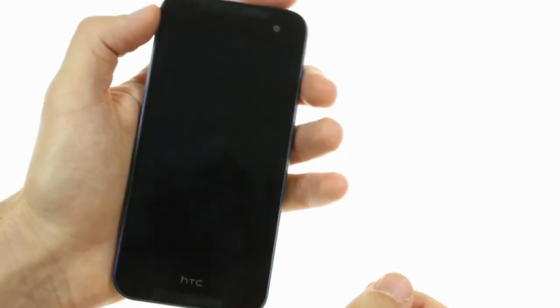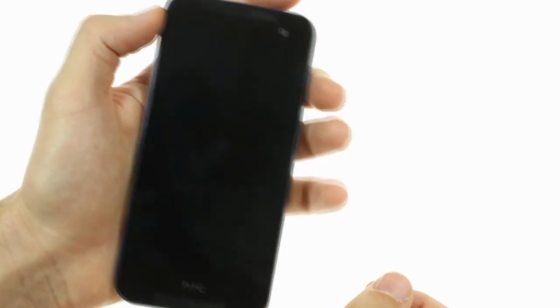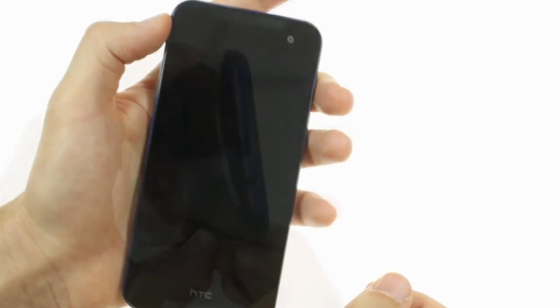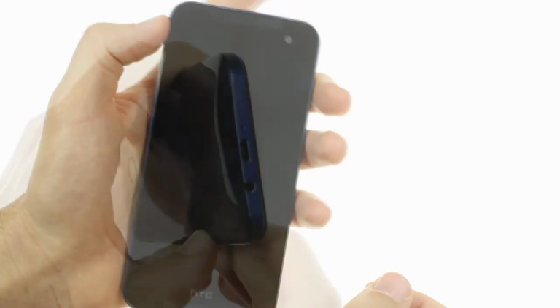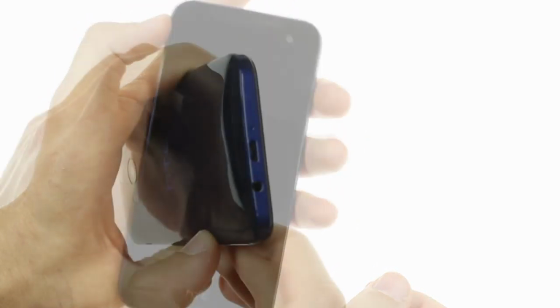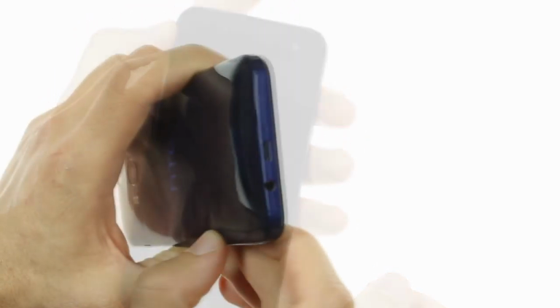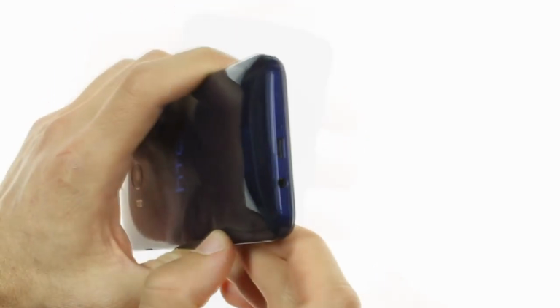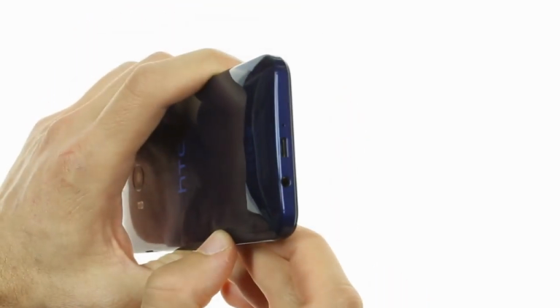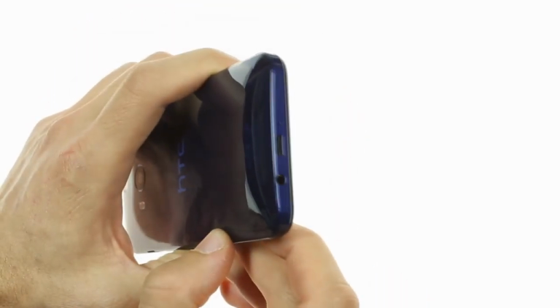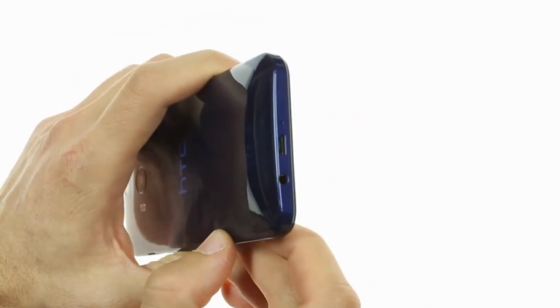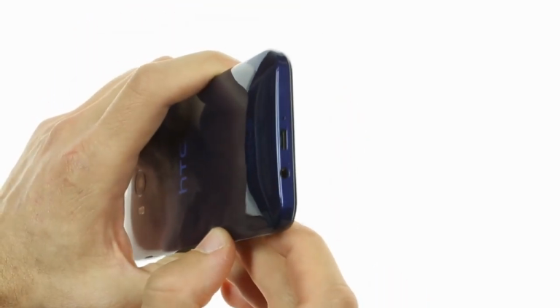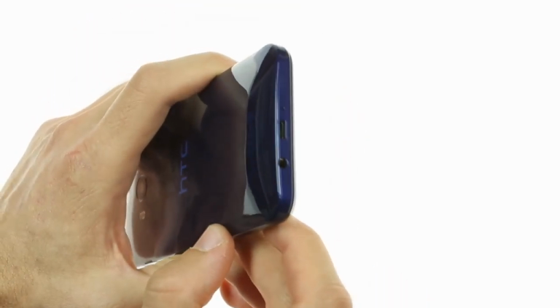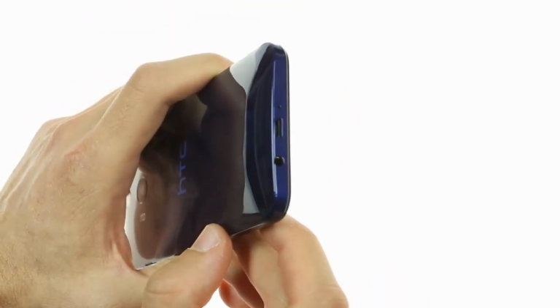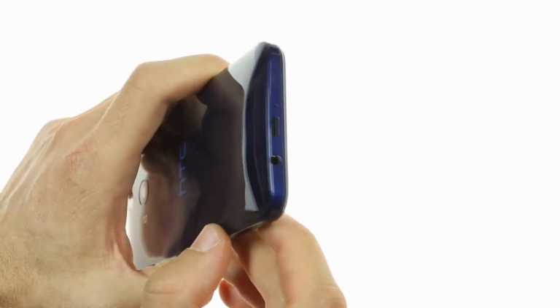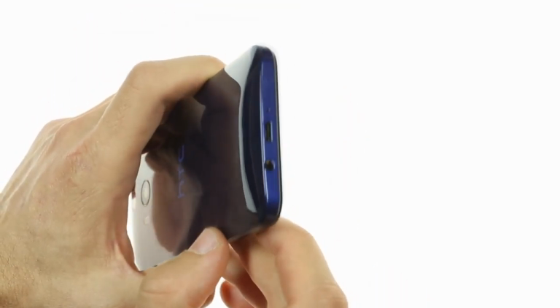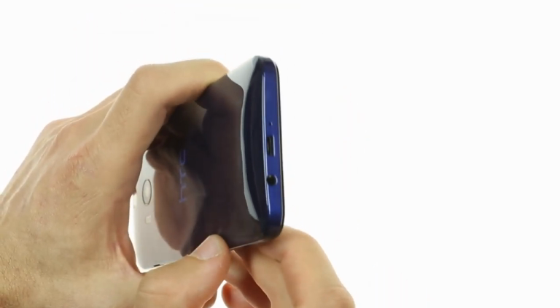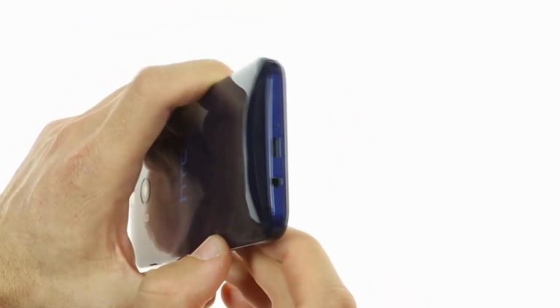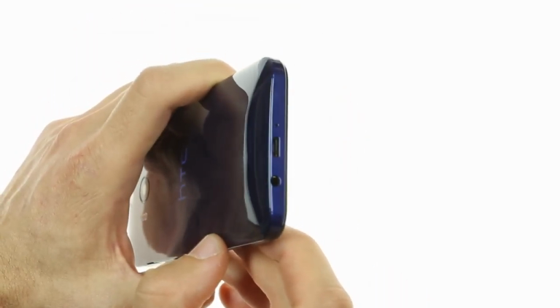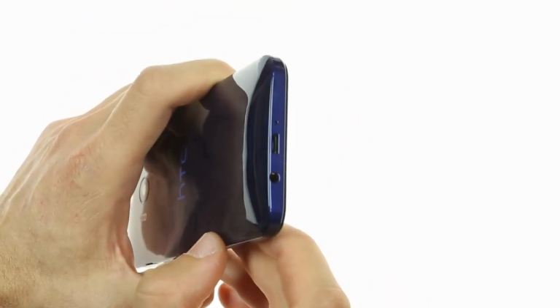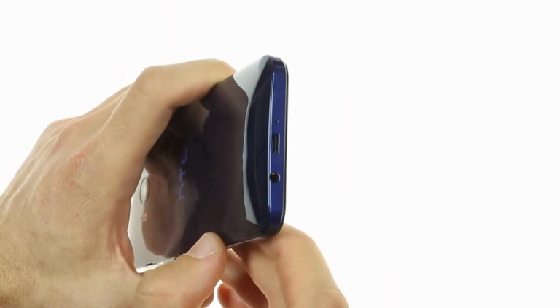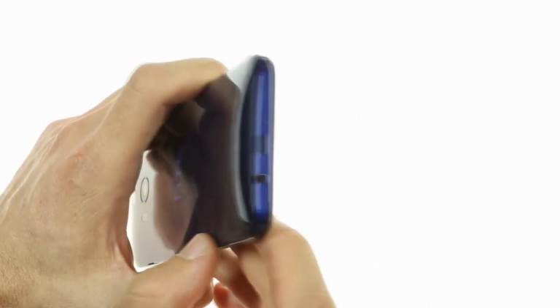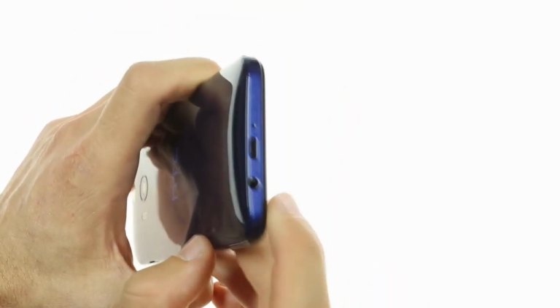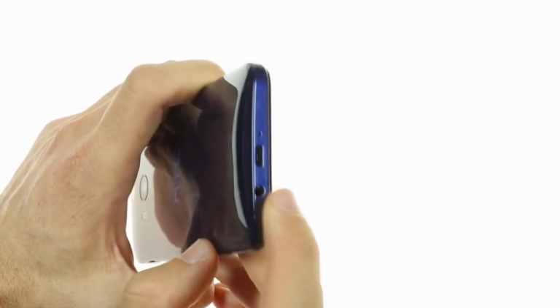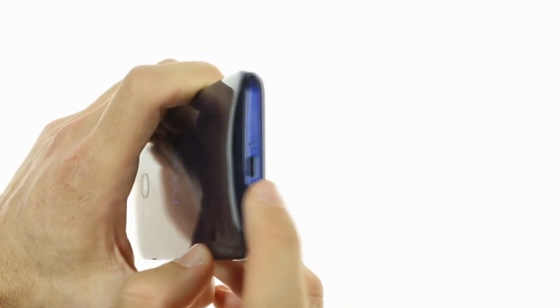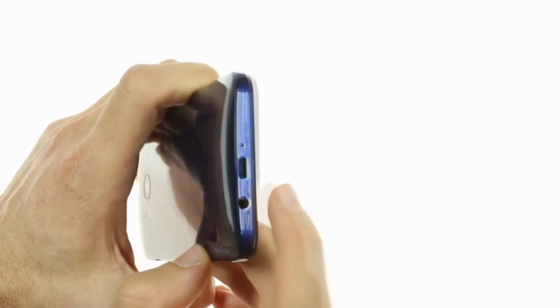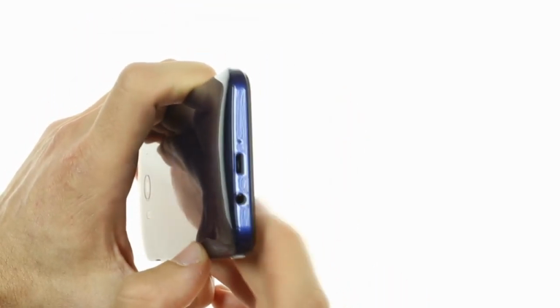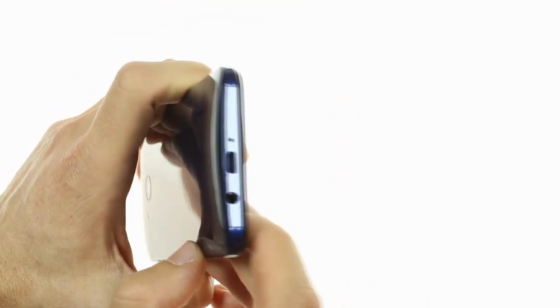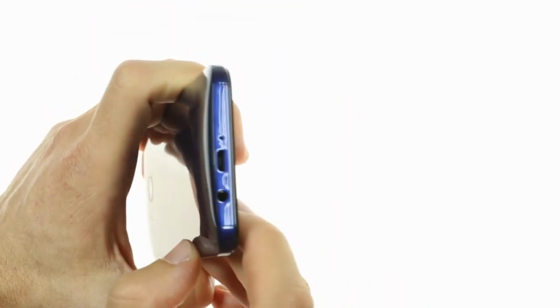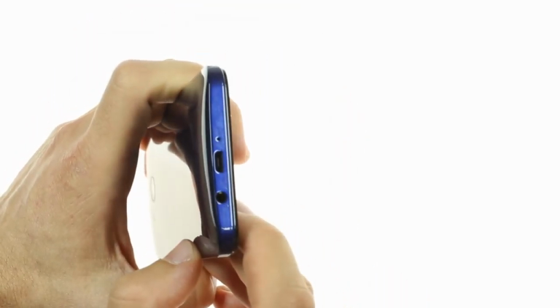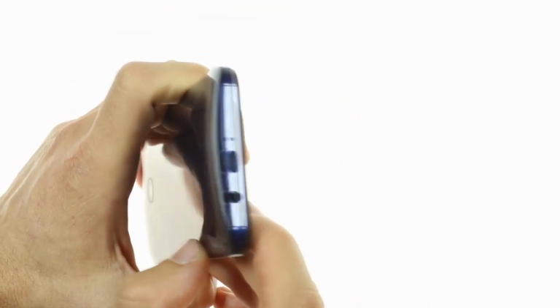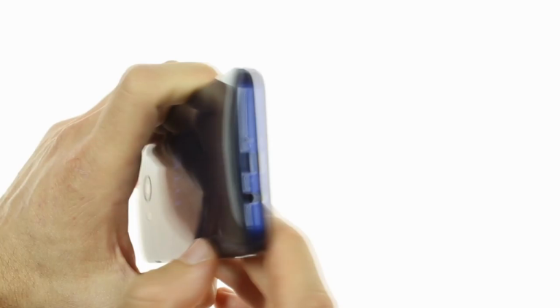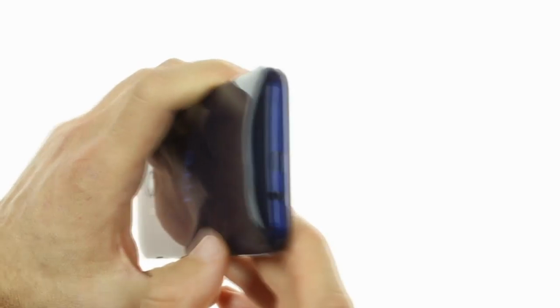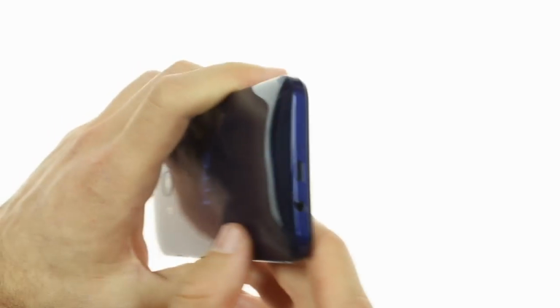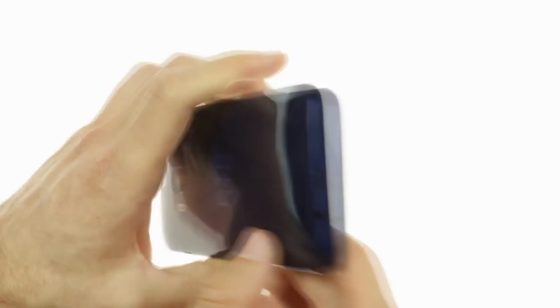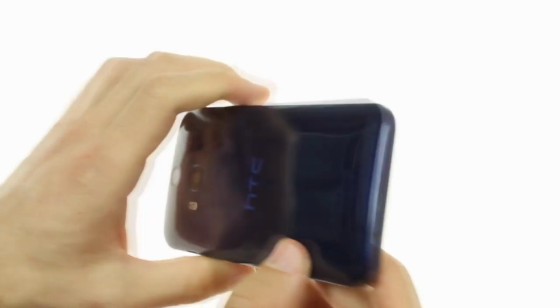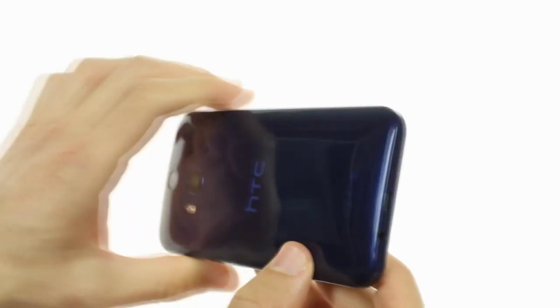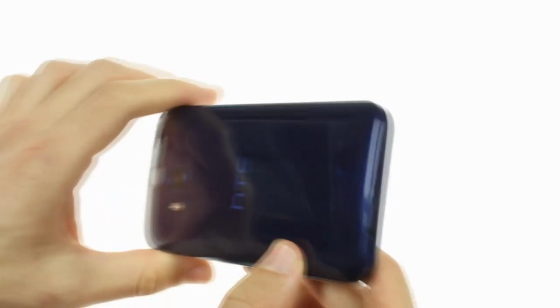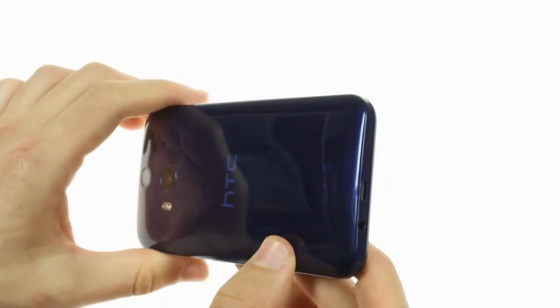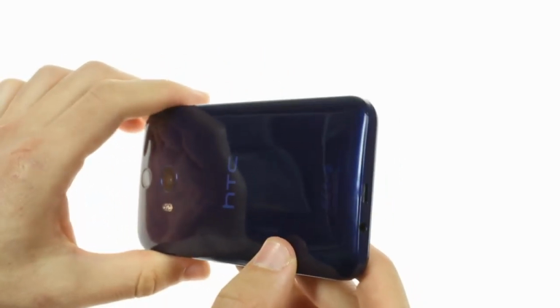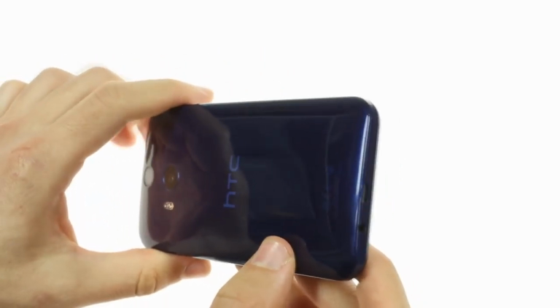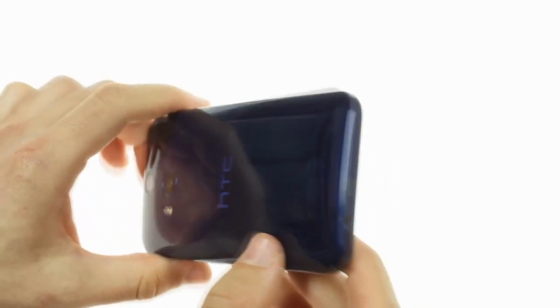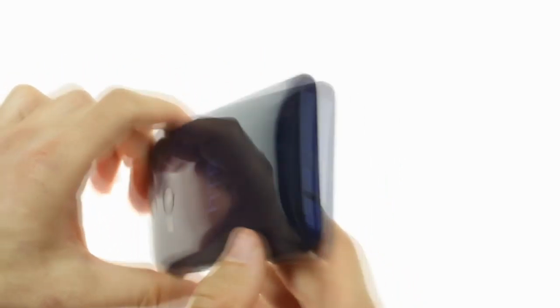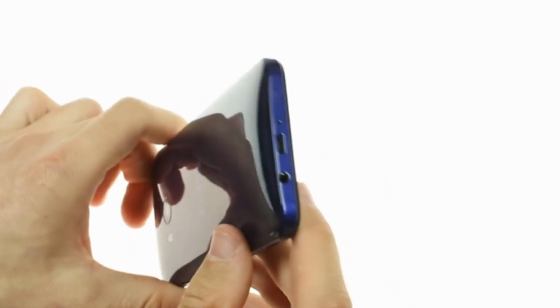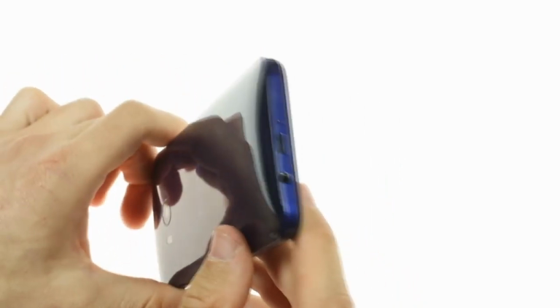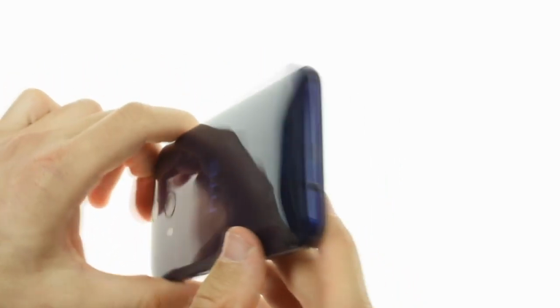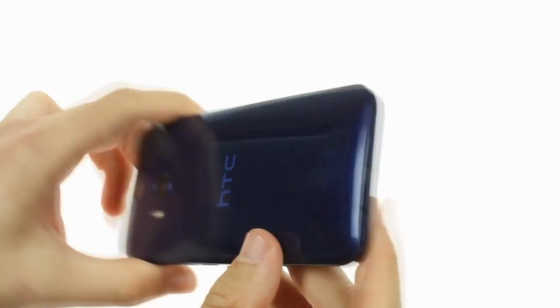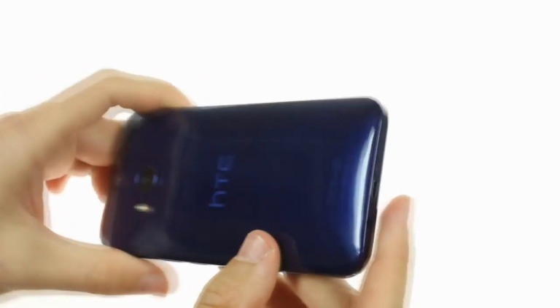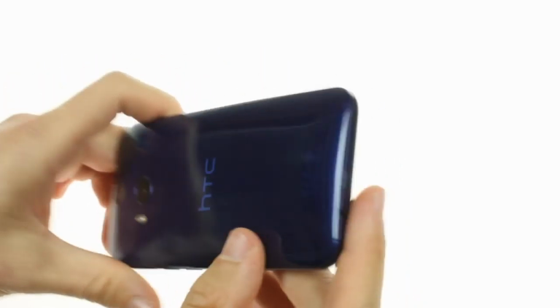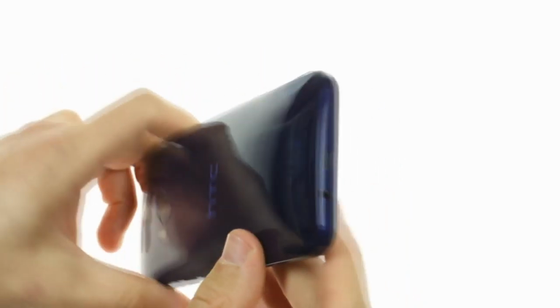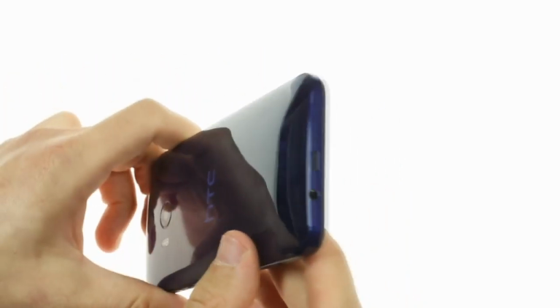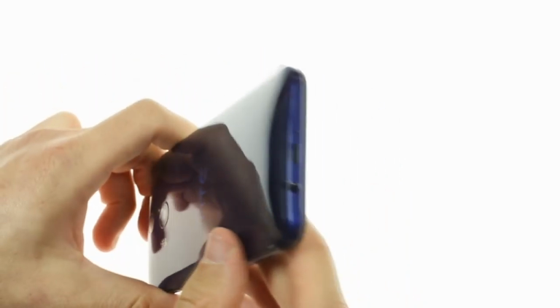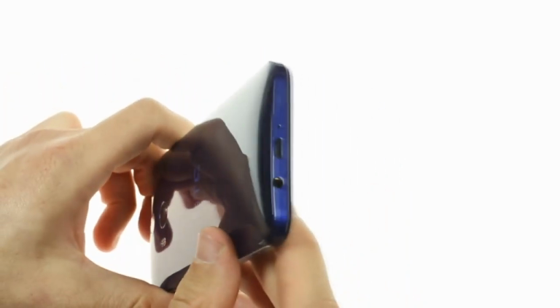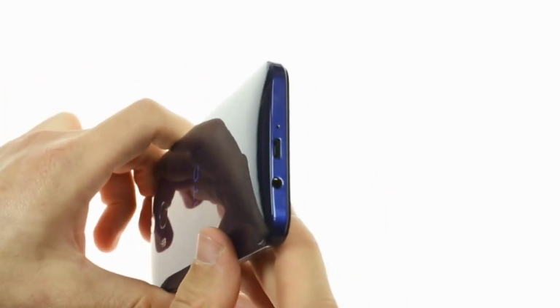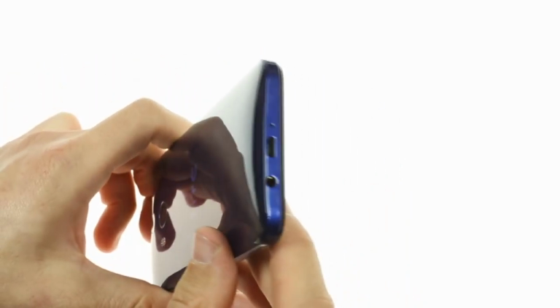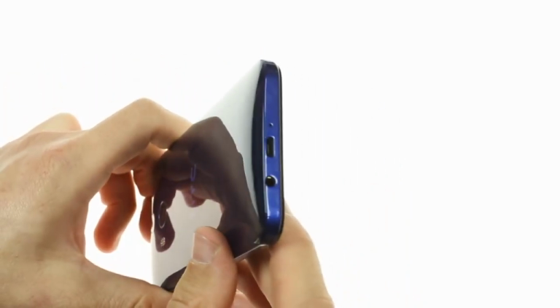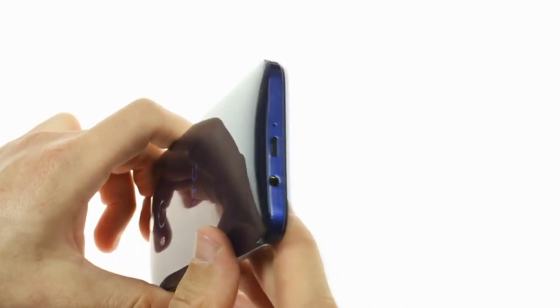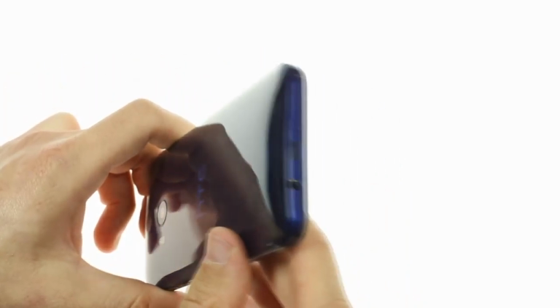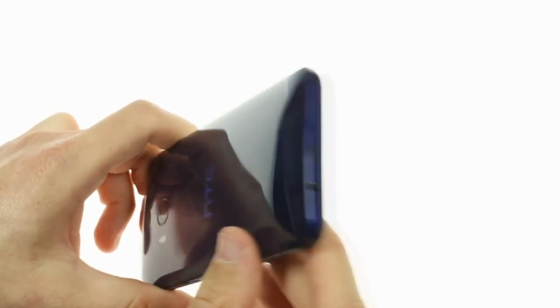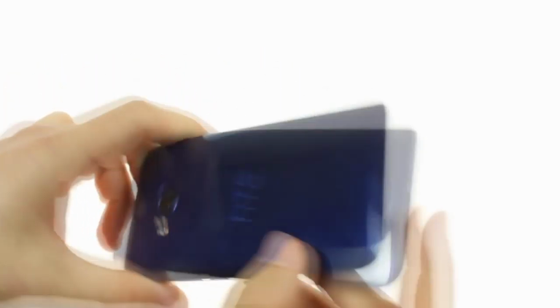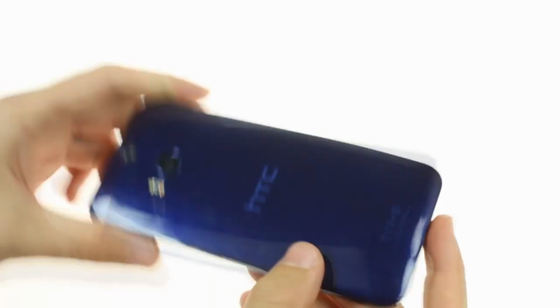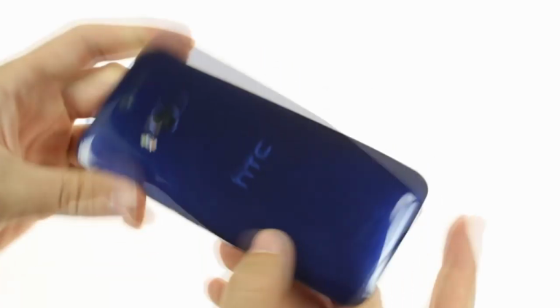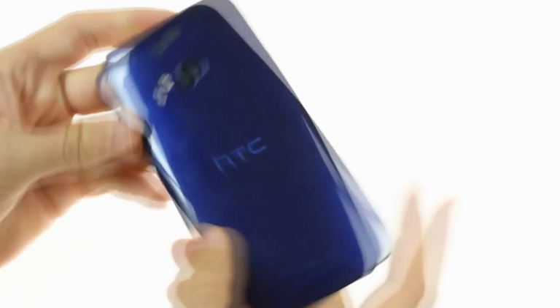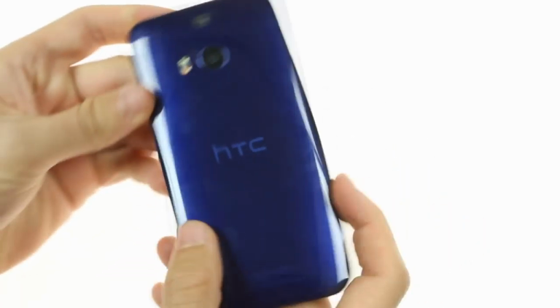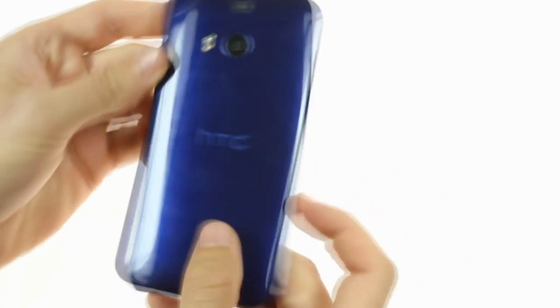On the bottom you'll find a primary microphone pinhole alongside the micro USB port and a 3.5mm headphone jack.